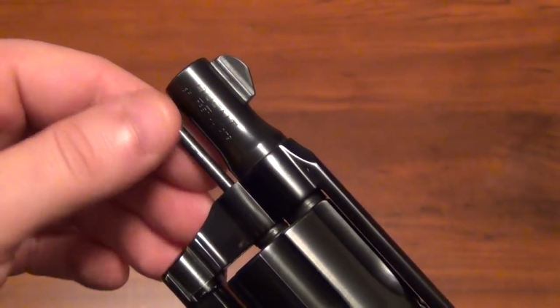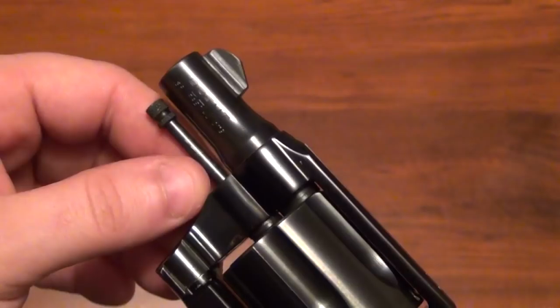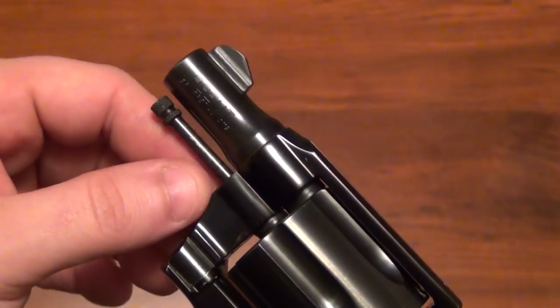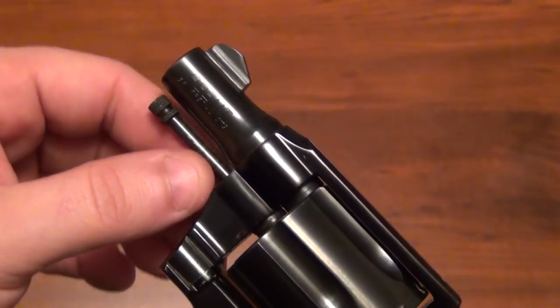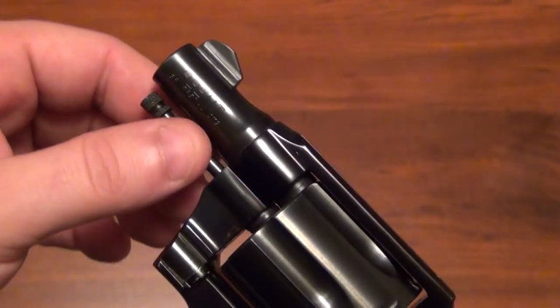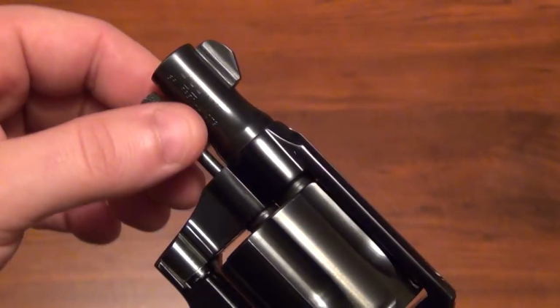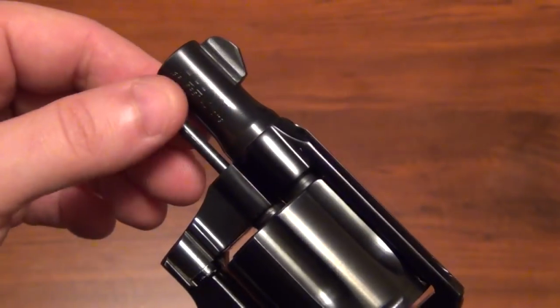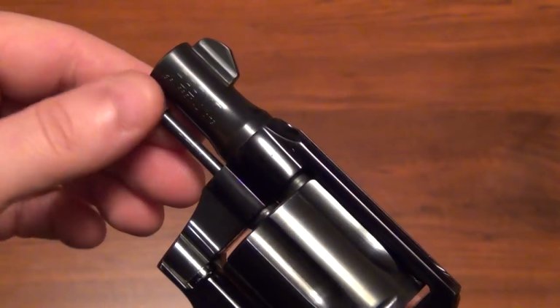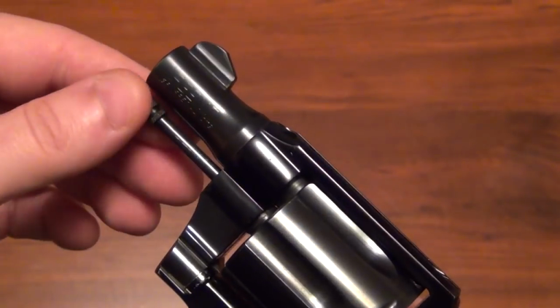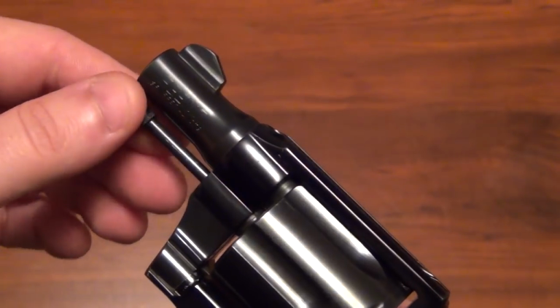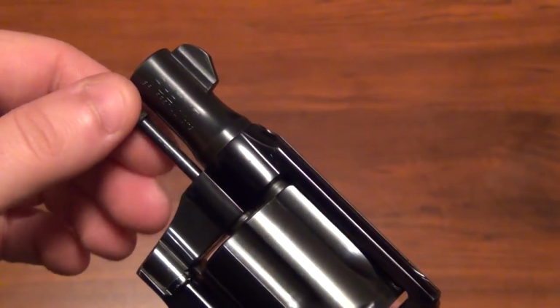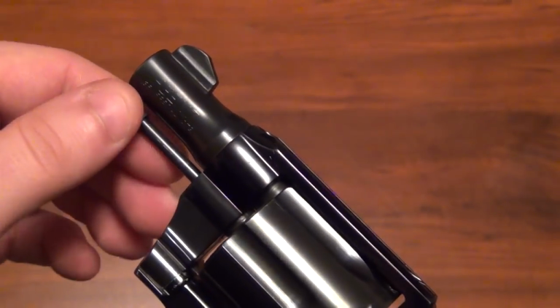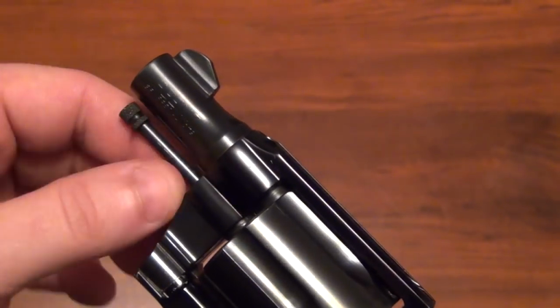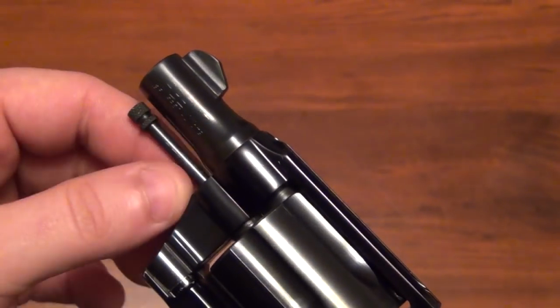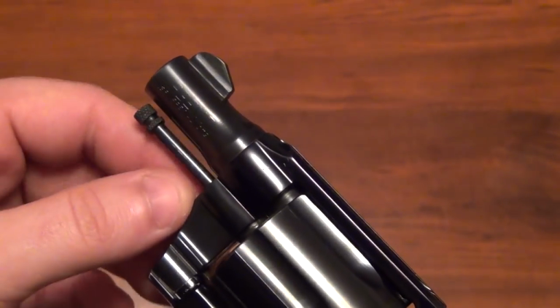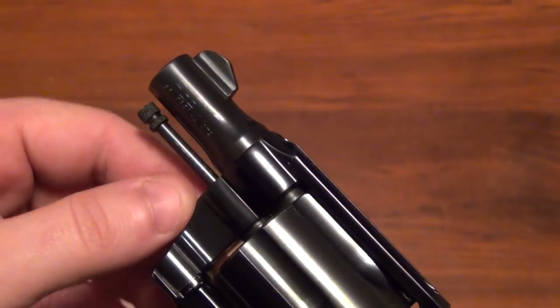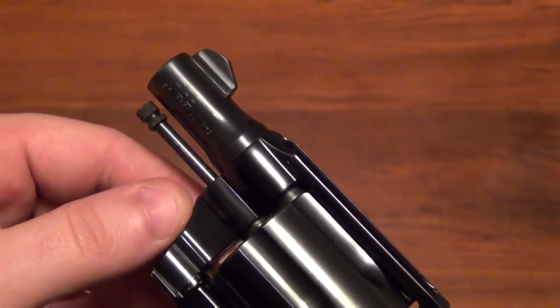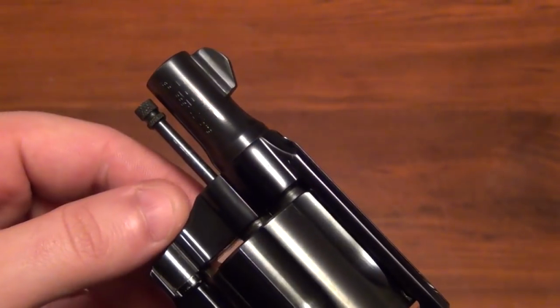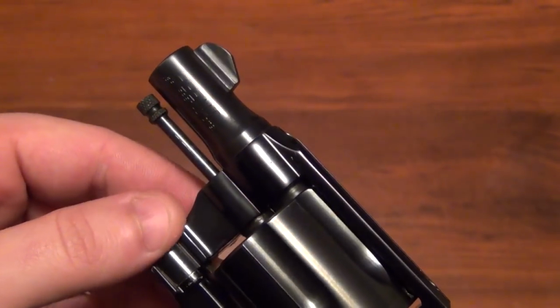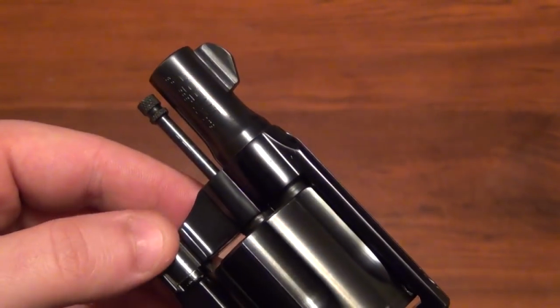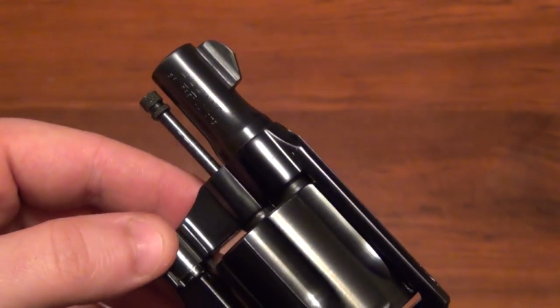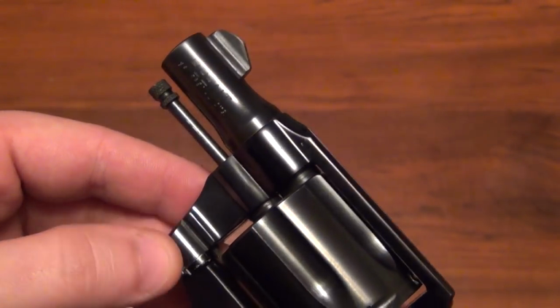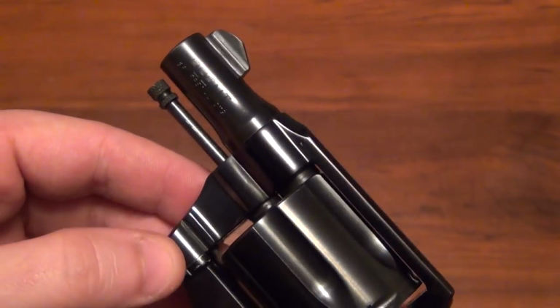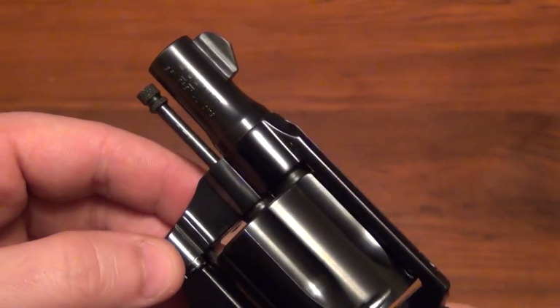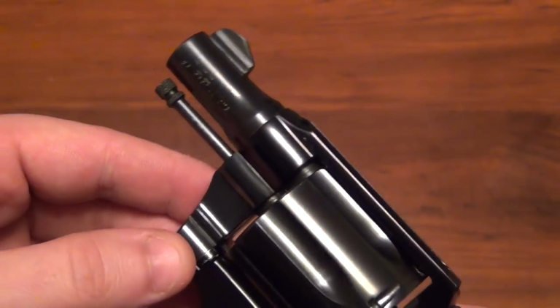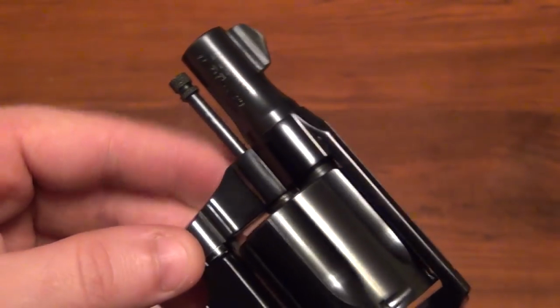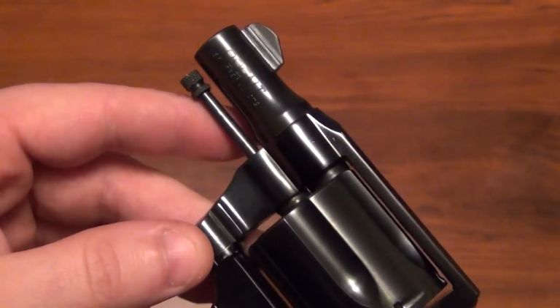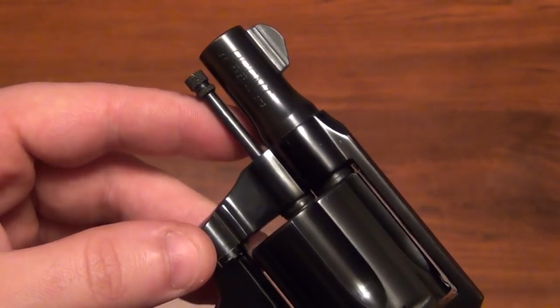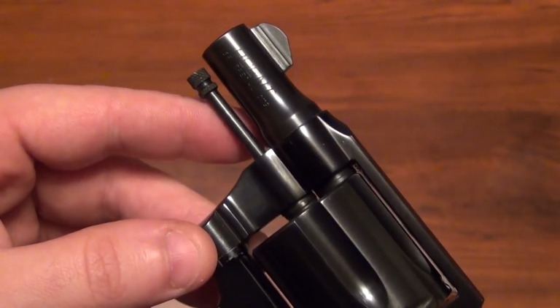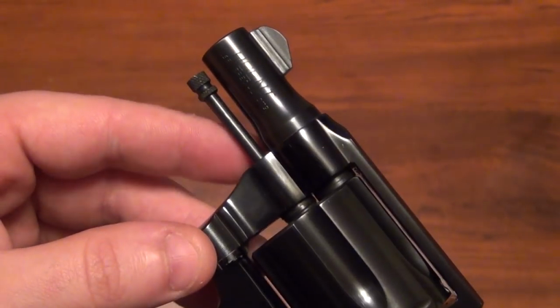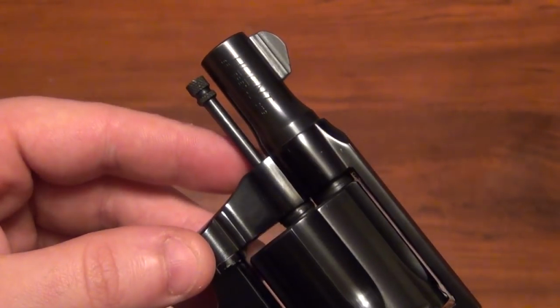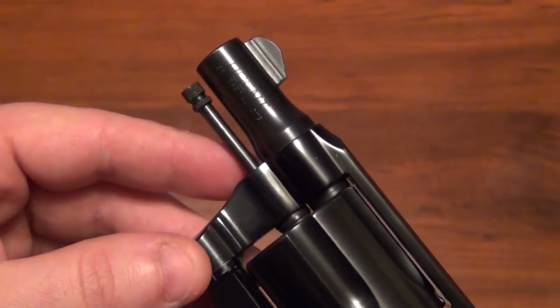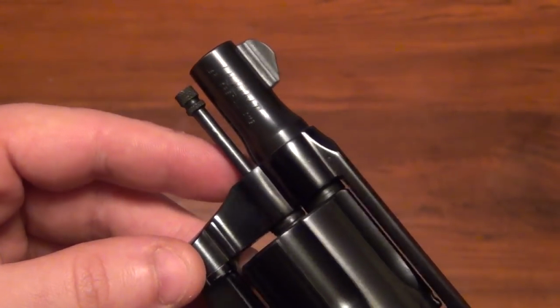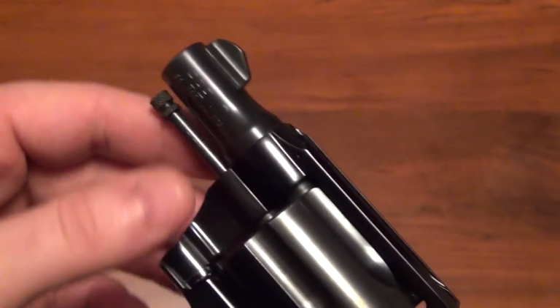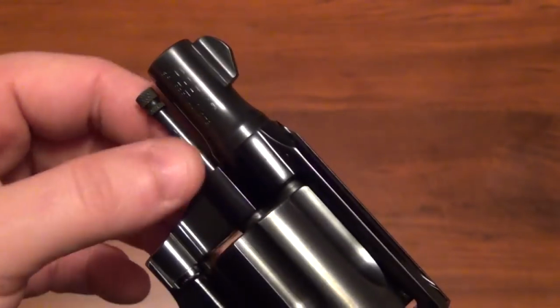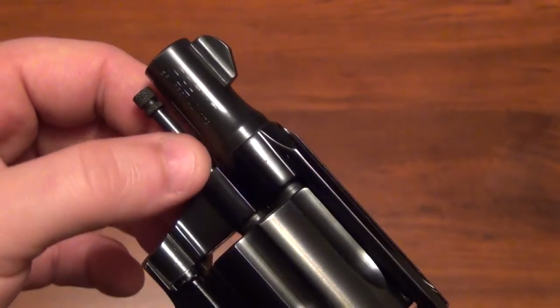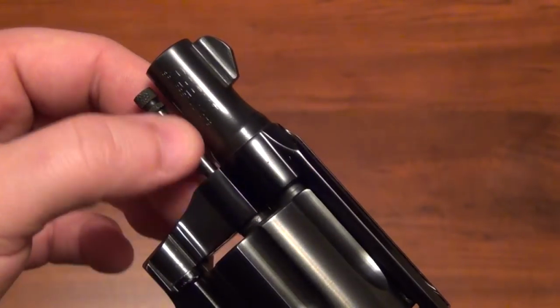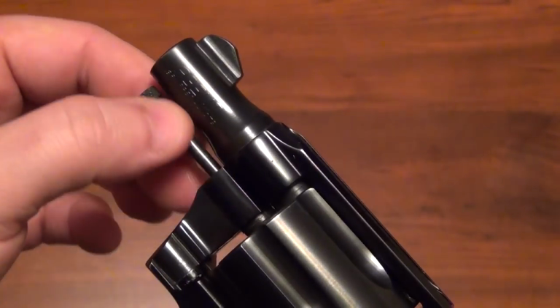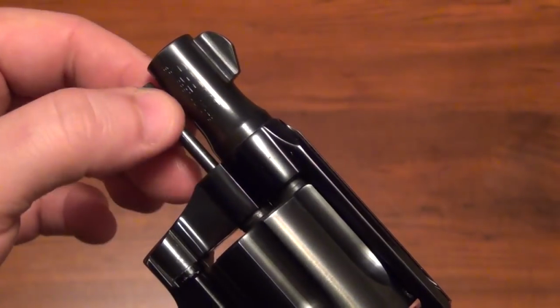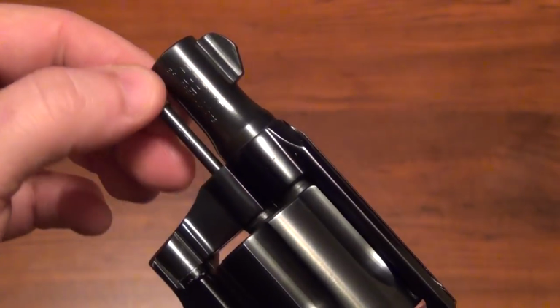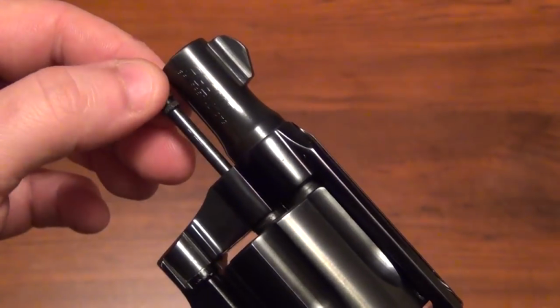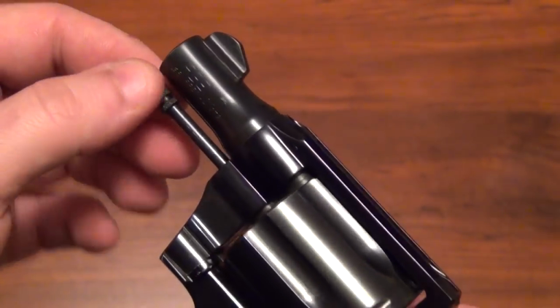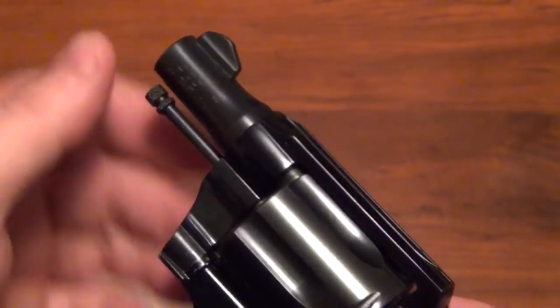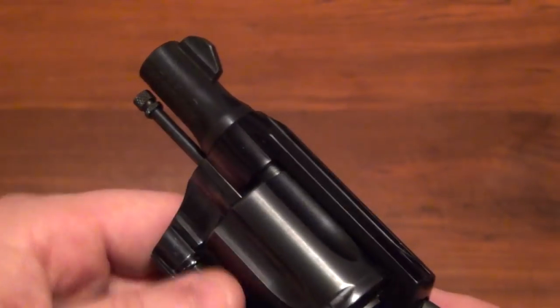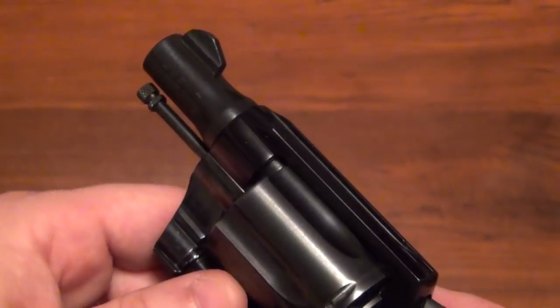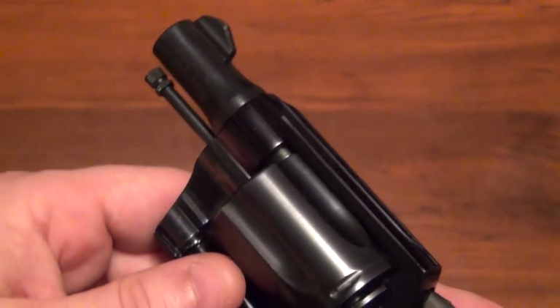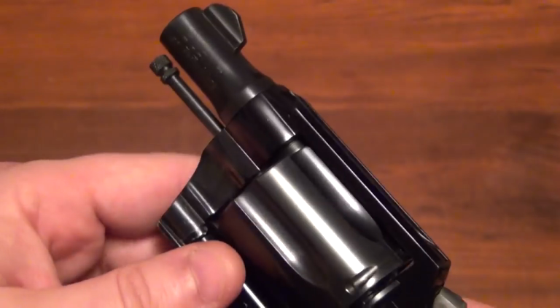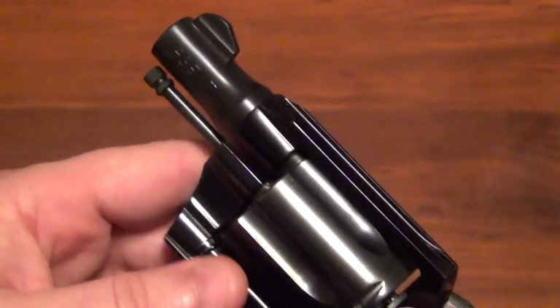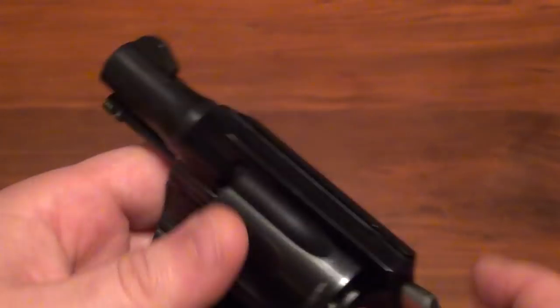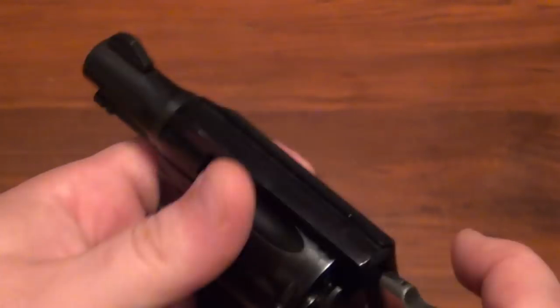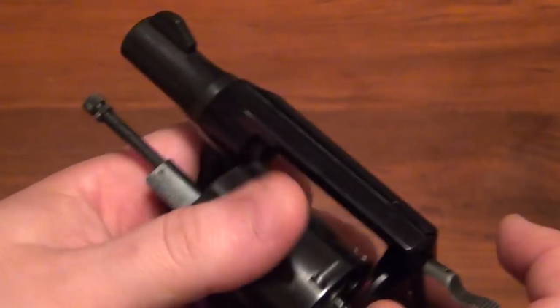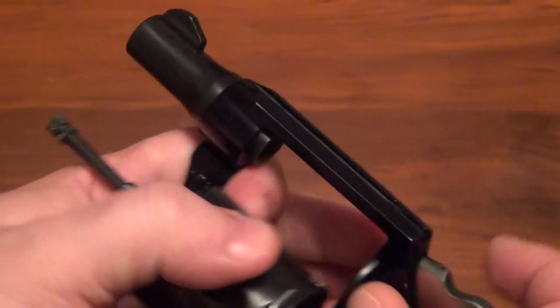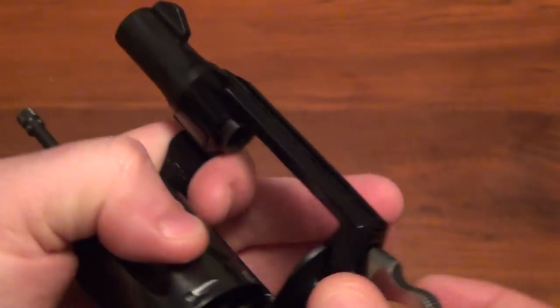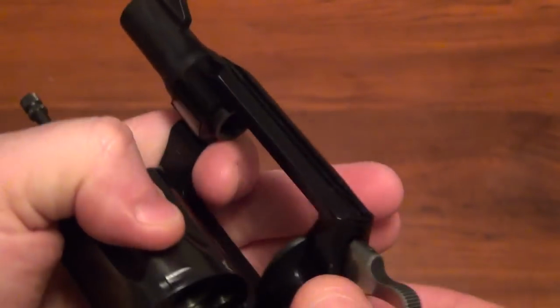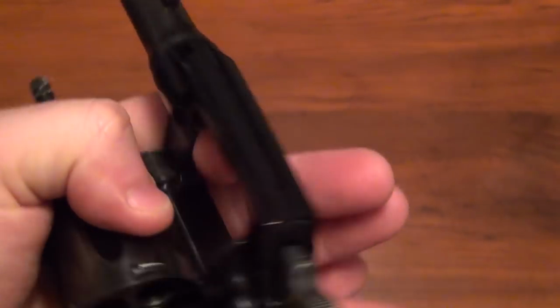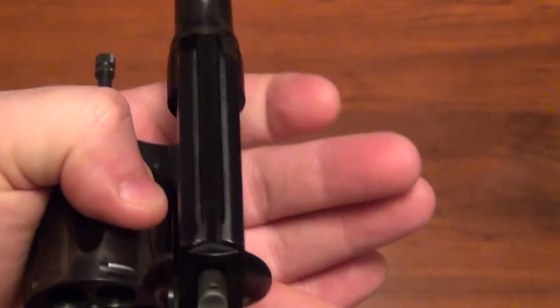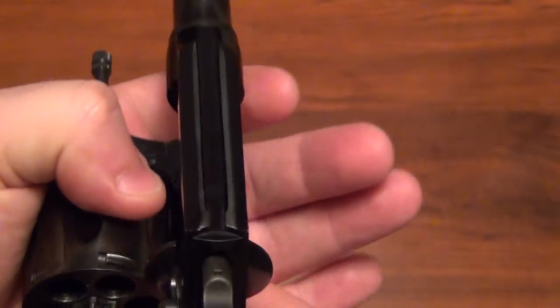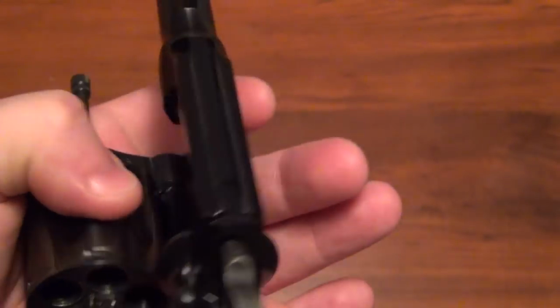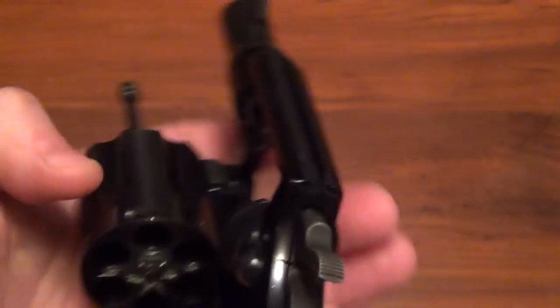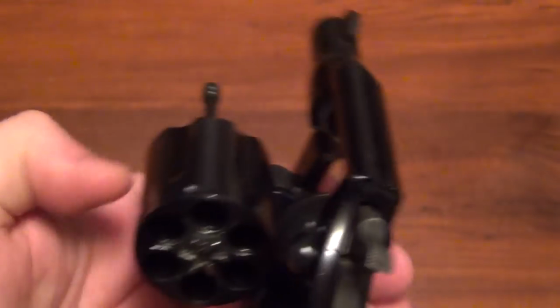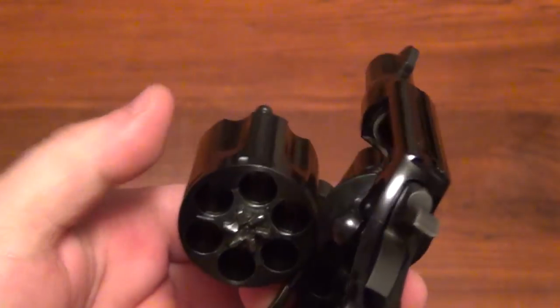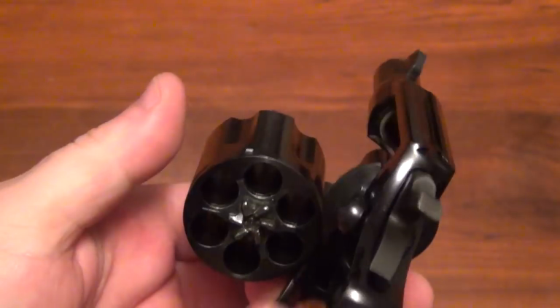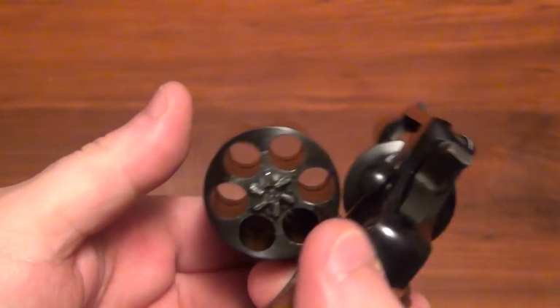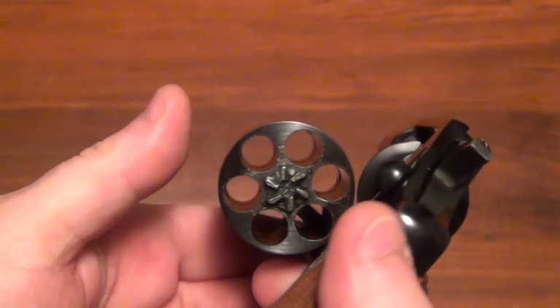Like most Colts, it doesn't have a shrouded ejector rod. The ejector rod just kind of hangs out underneath the barrel. I think it's a 2-inch barrel on this.